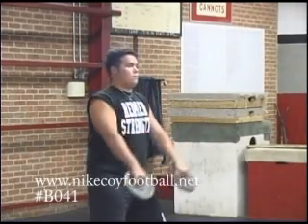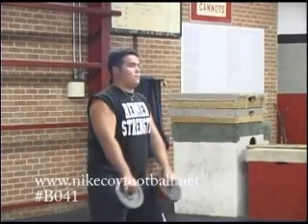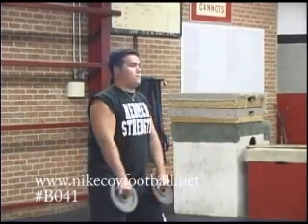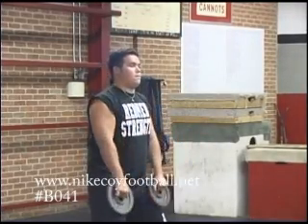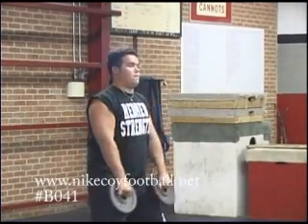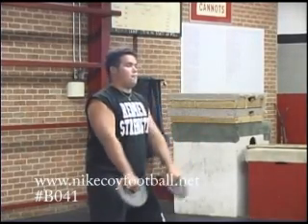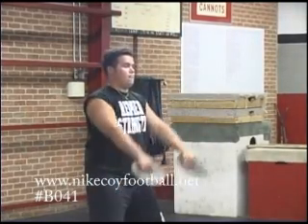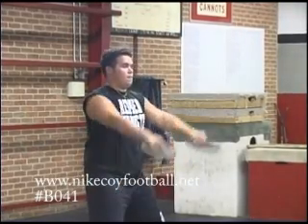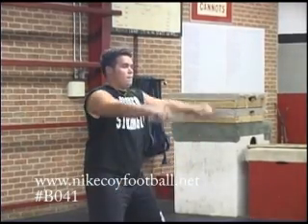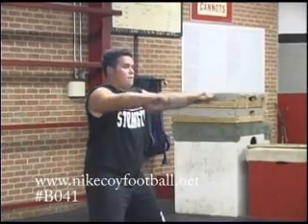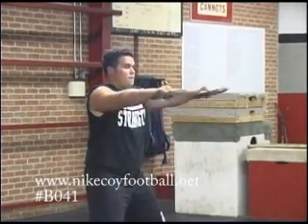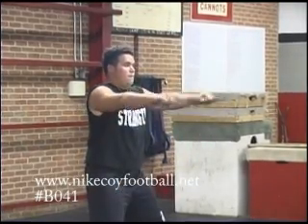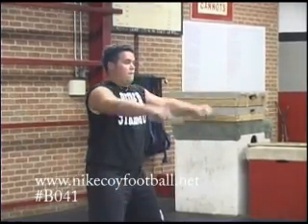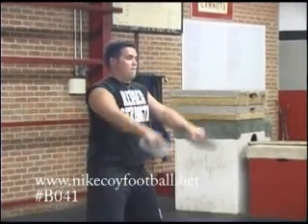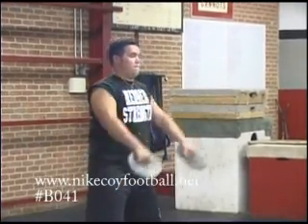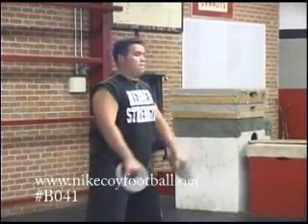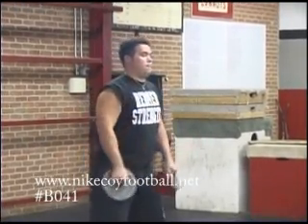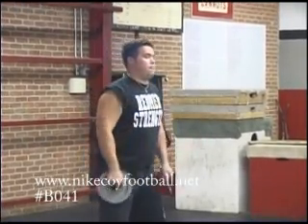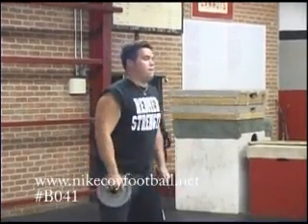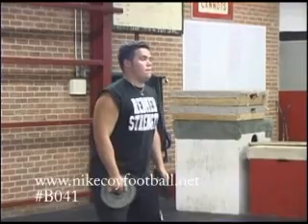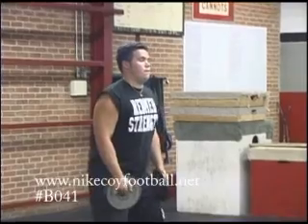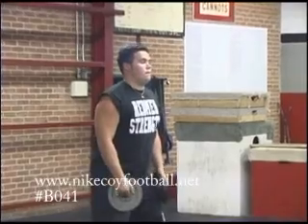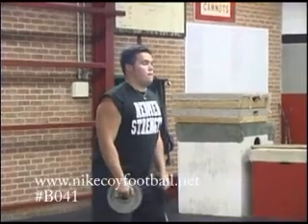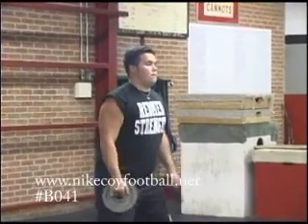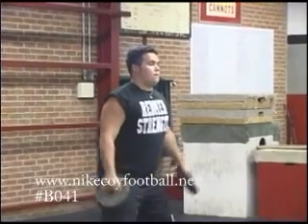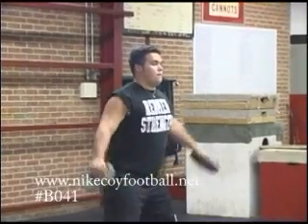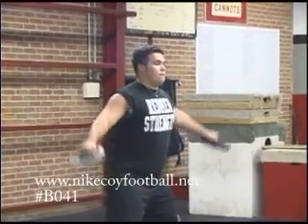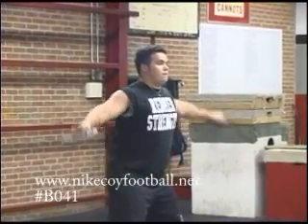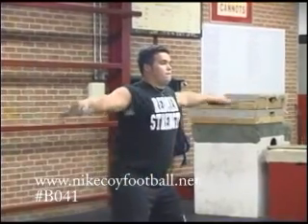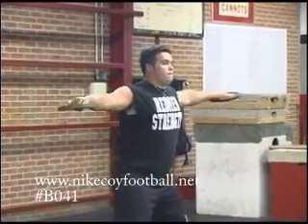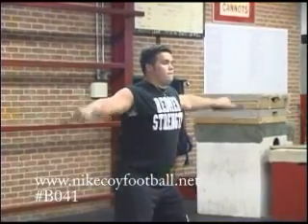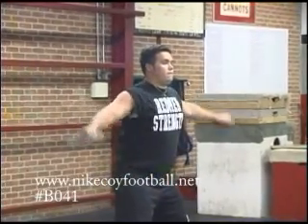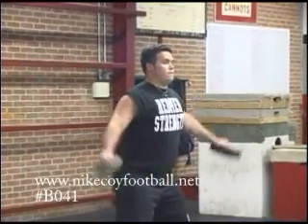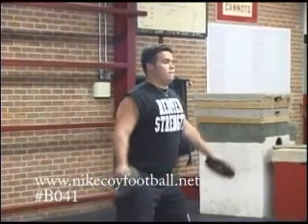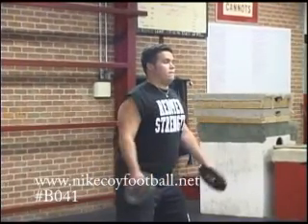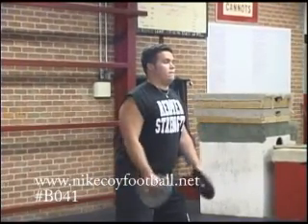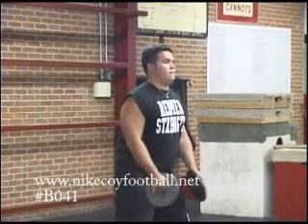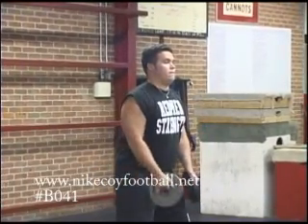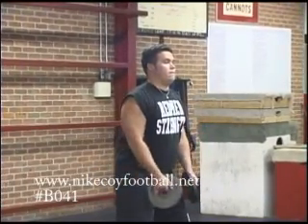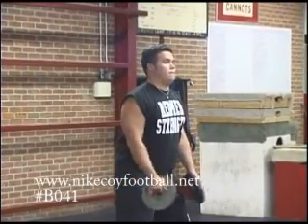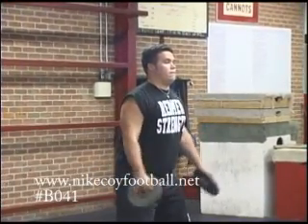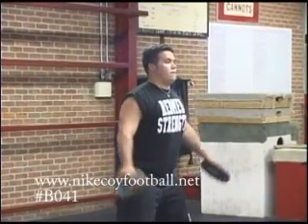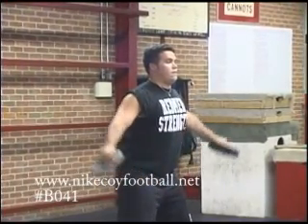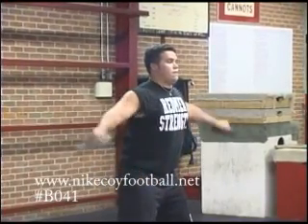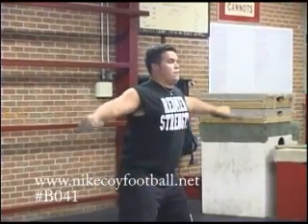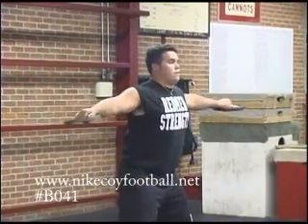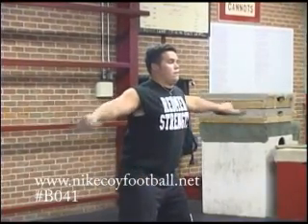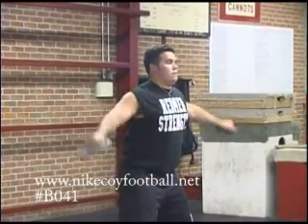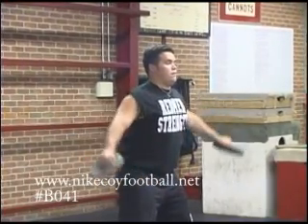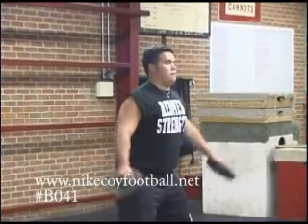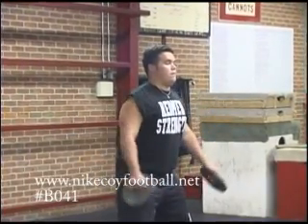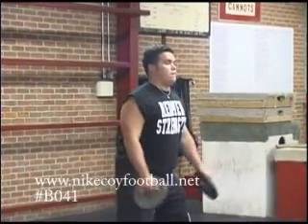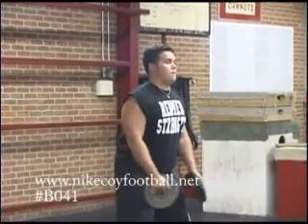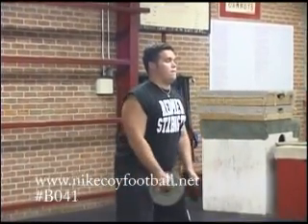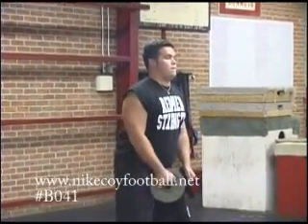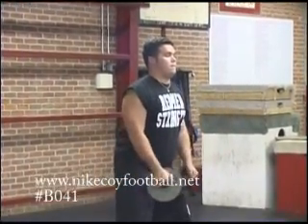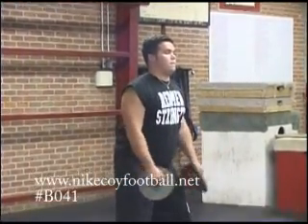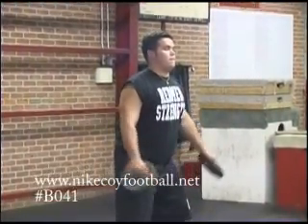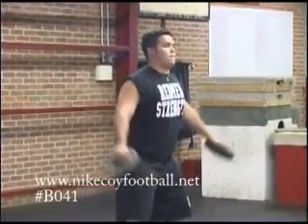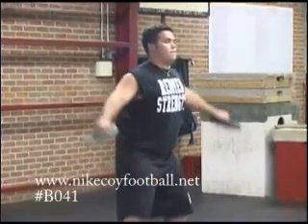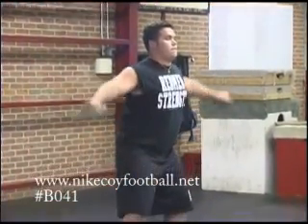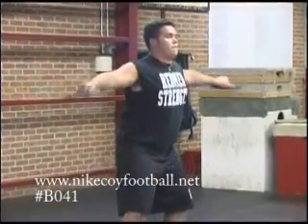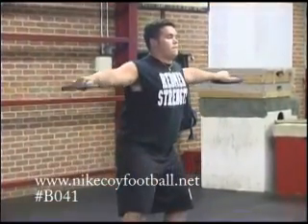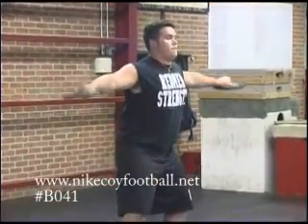The next one will be the lateral raise out to the side. He's in a bent-kneed position. He's getting warmed up.